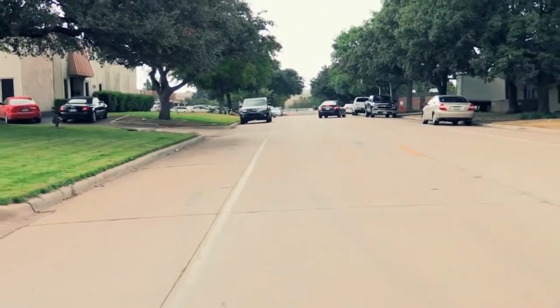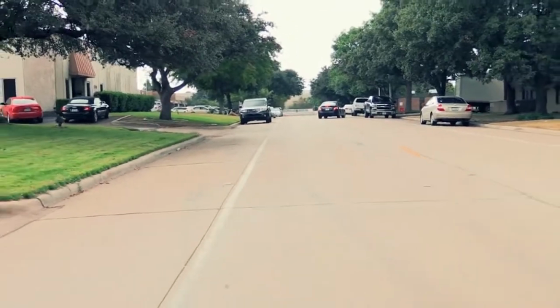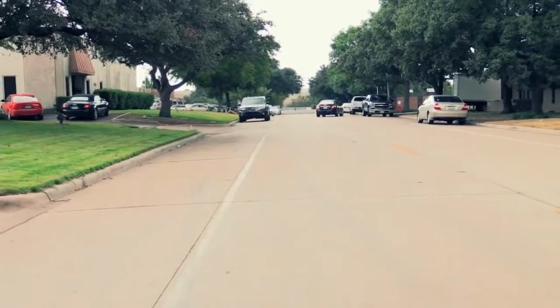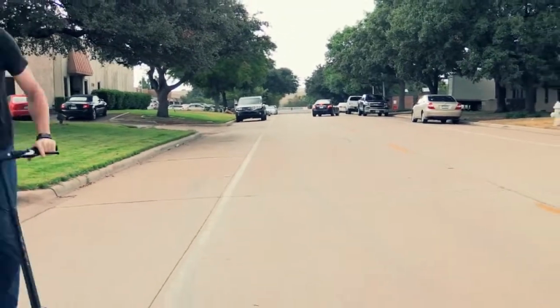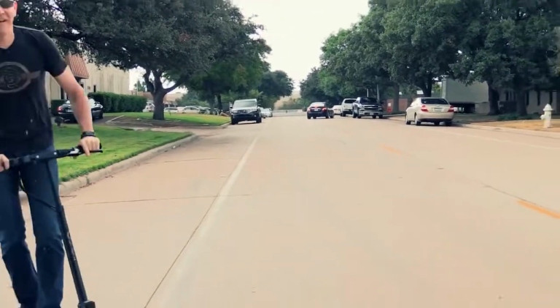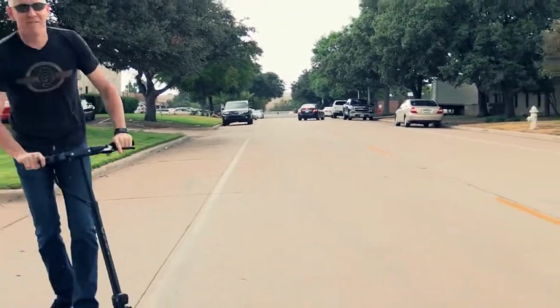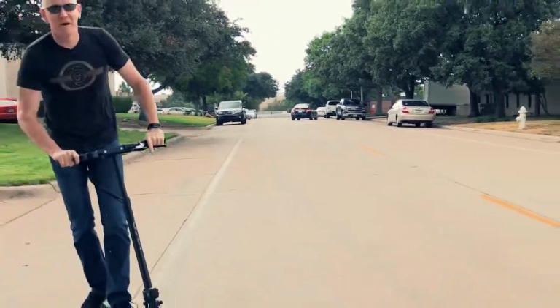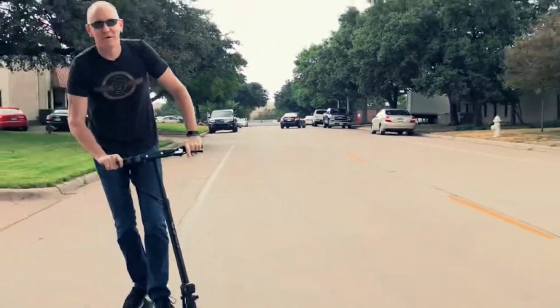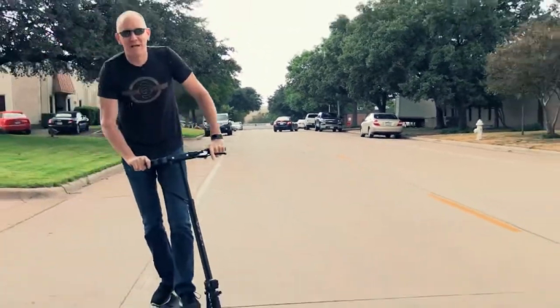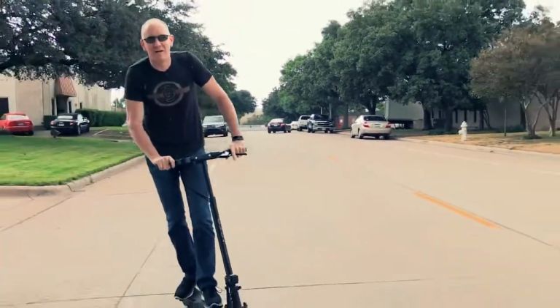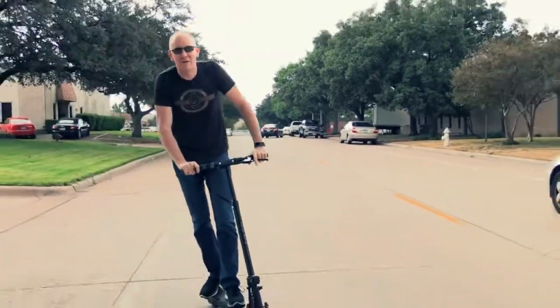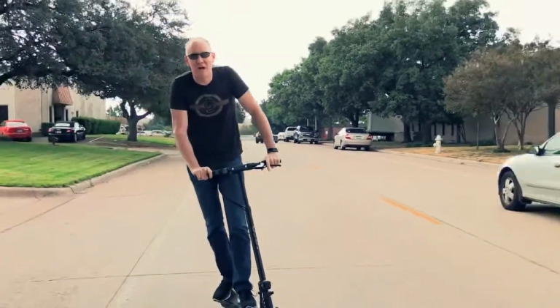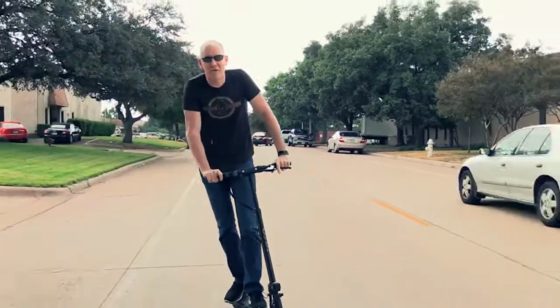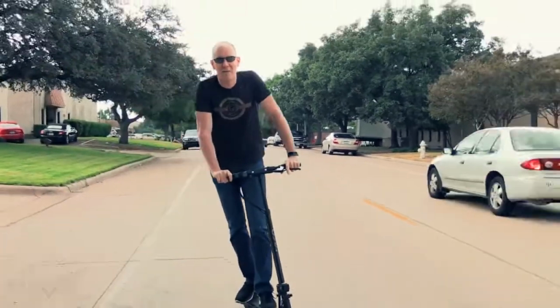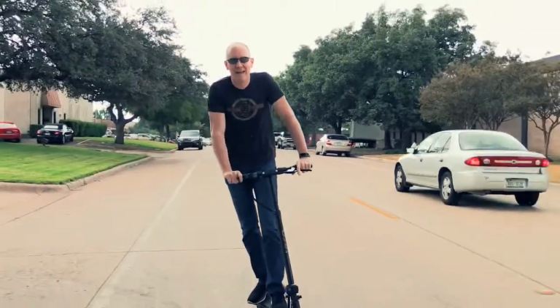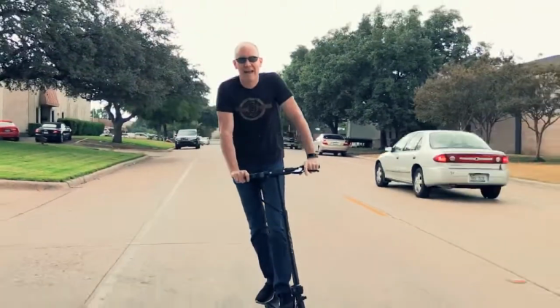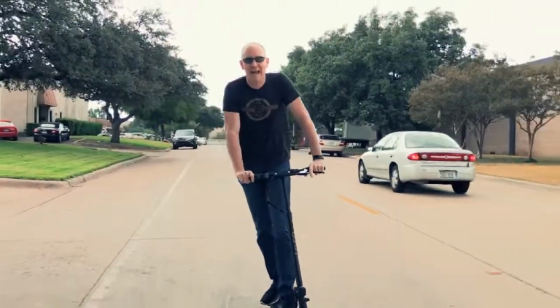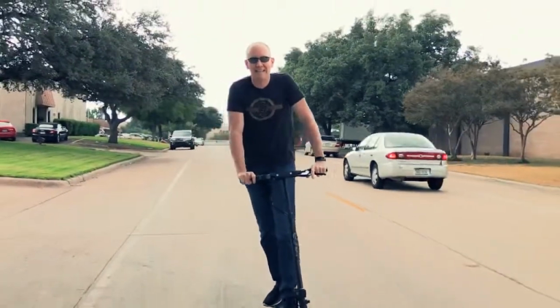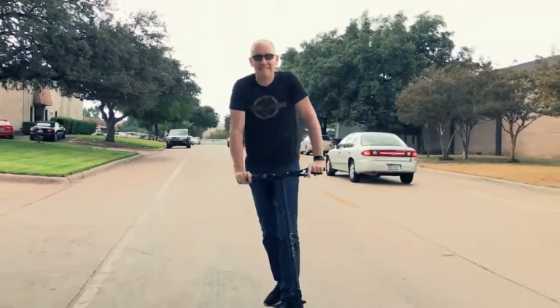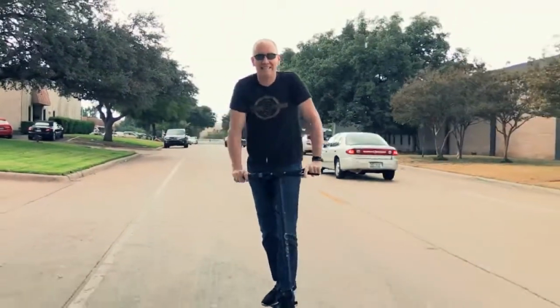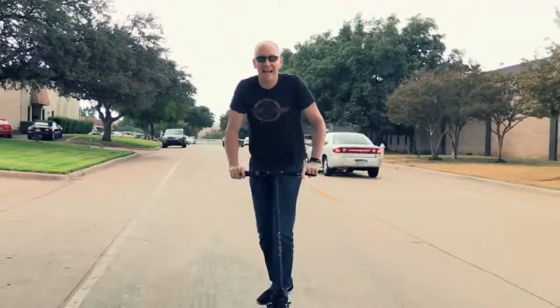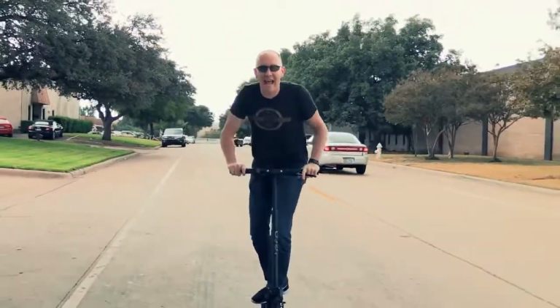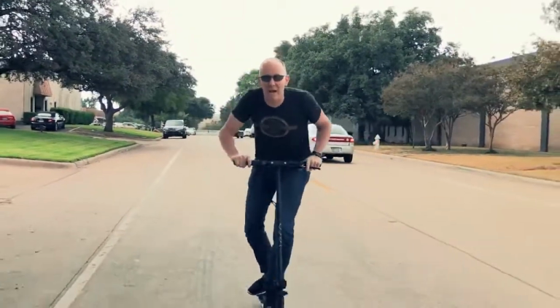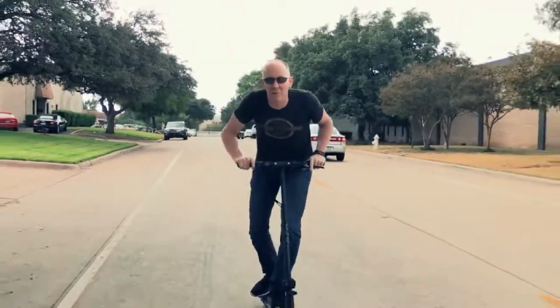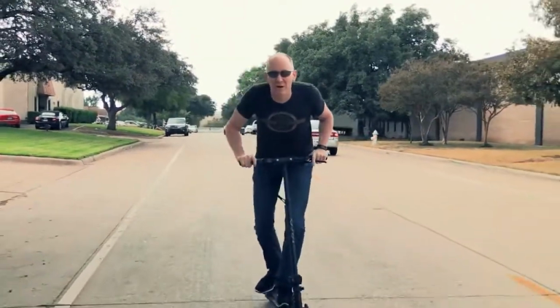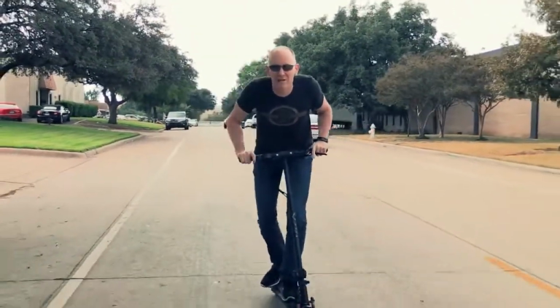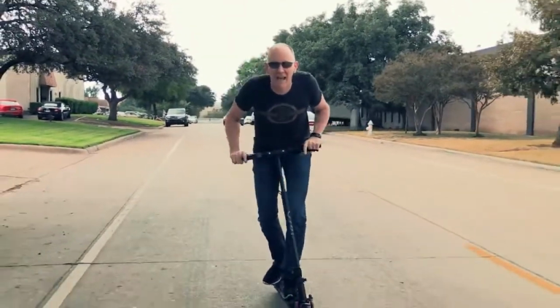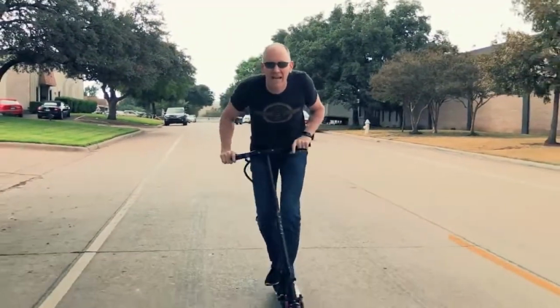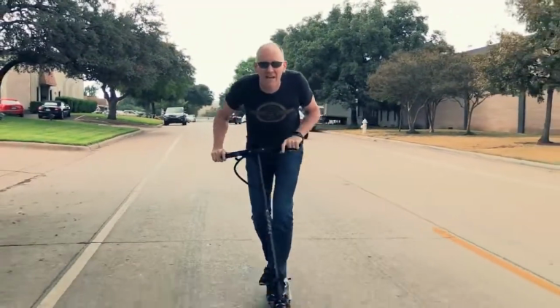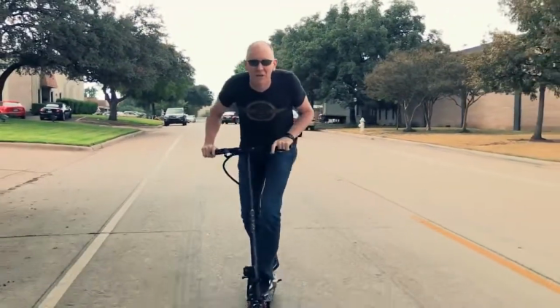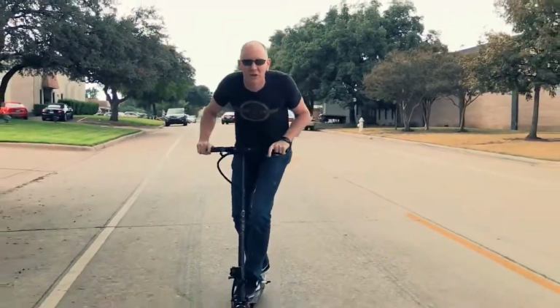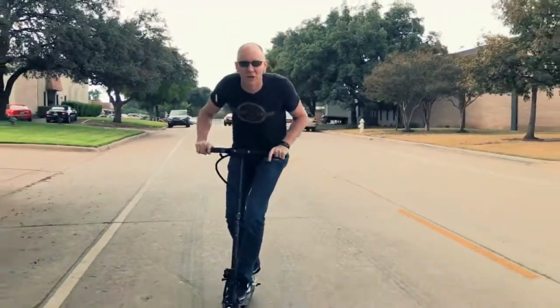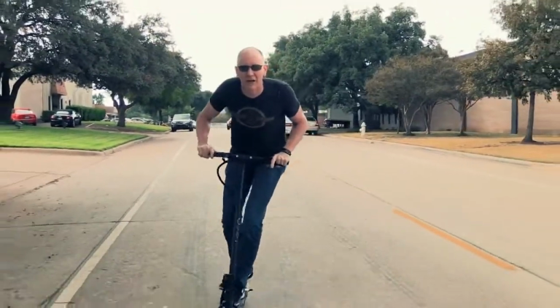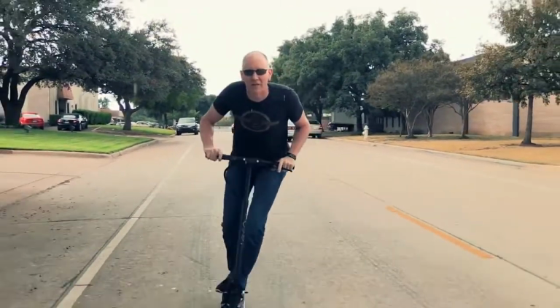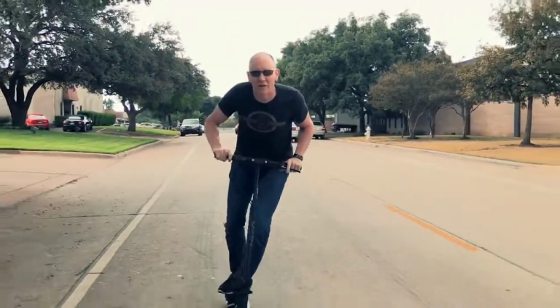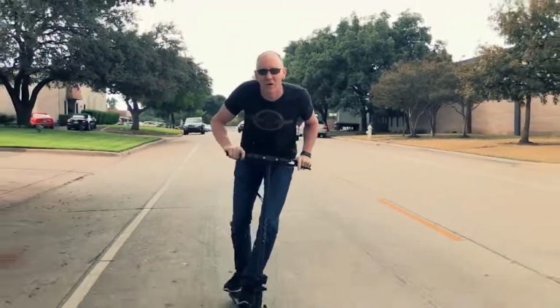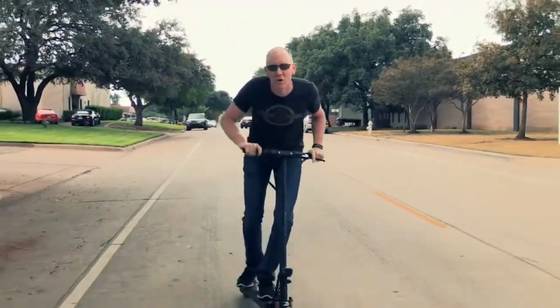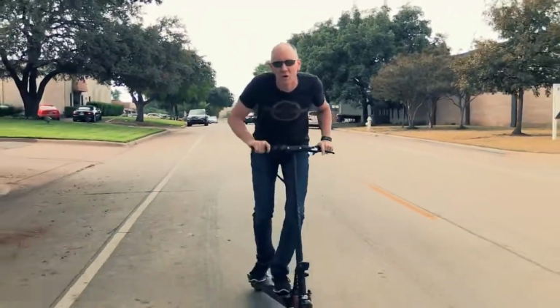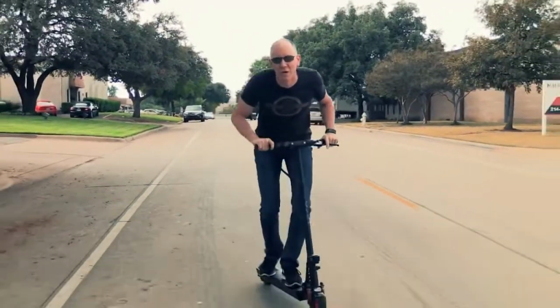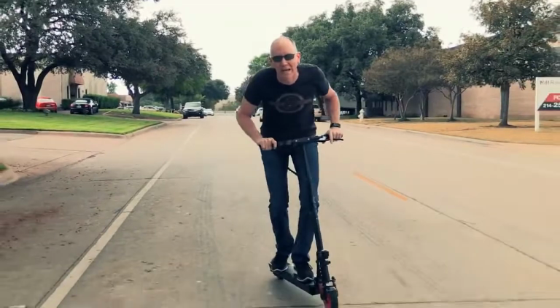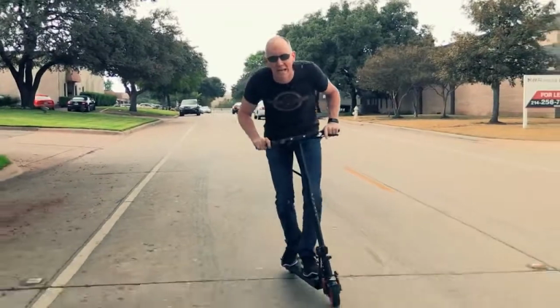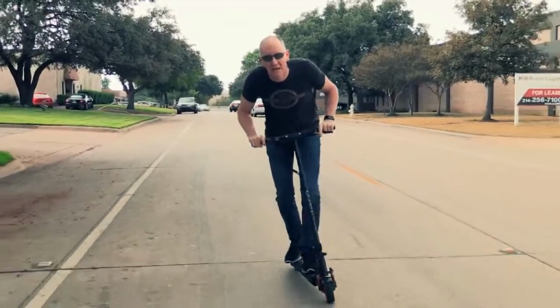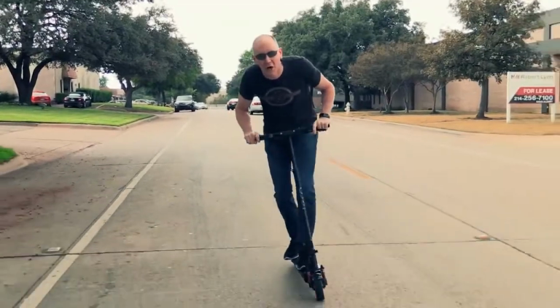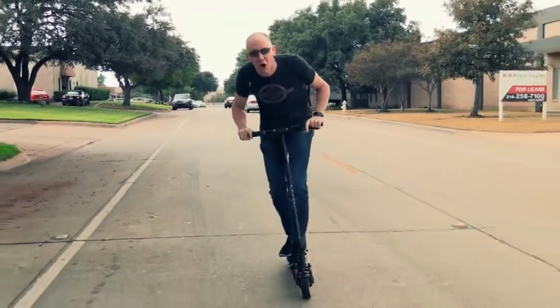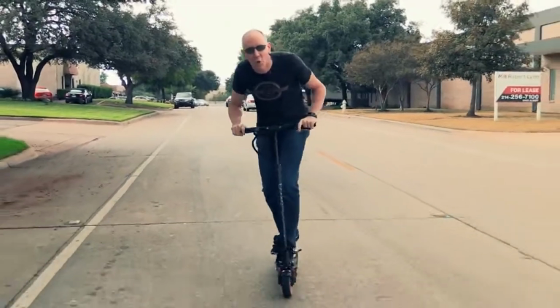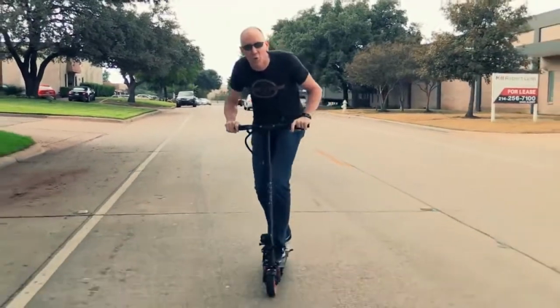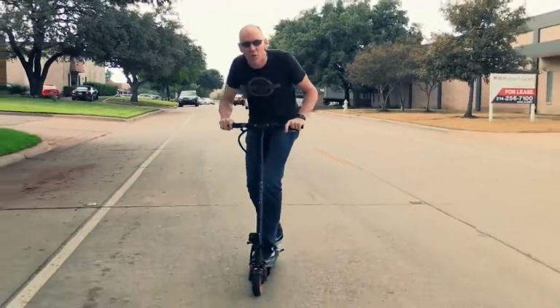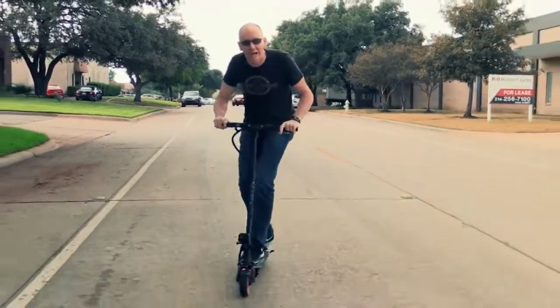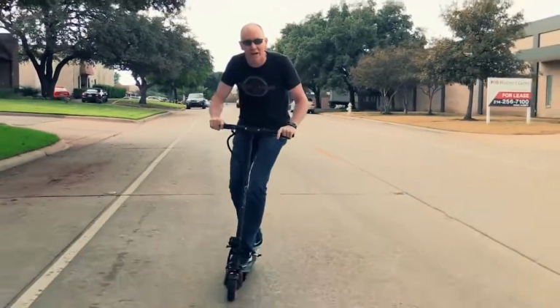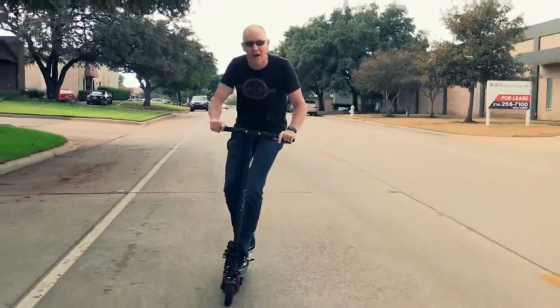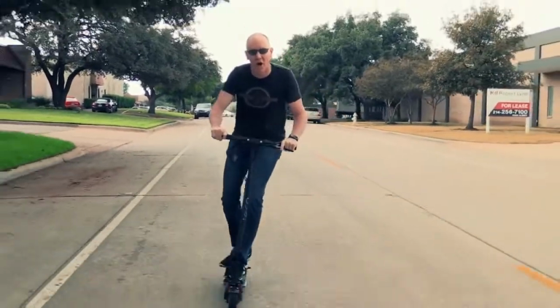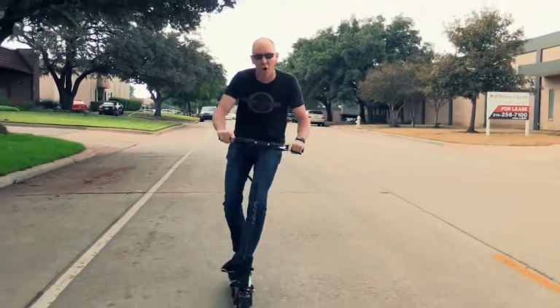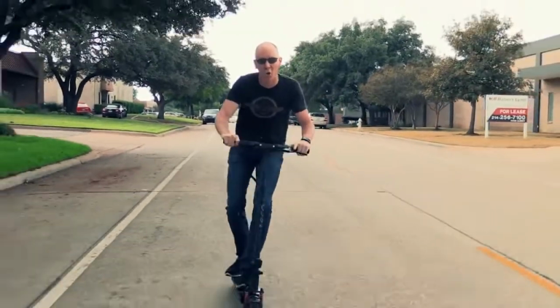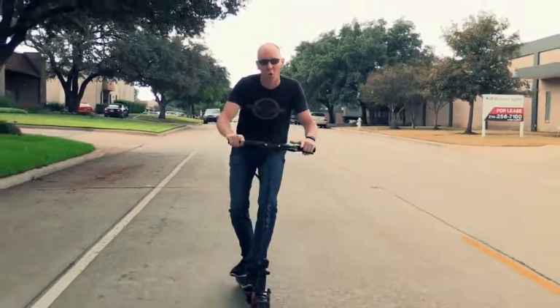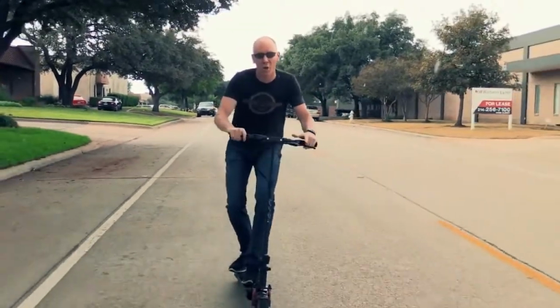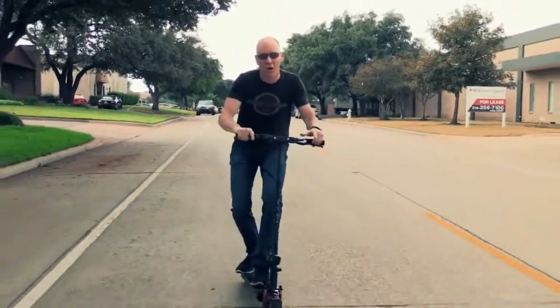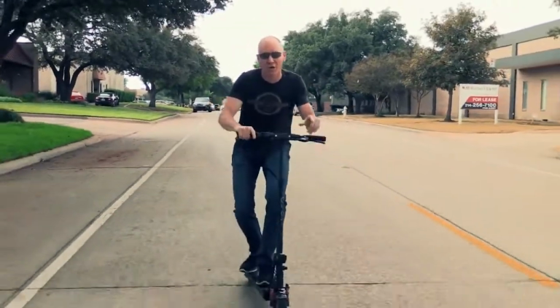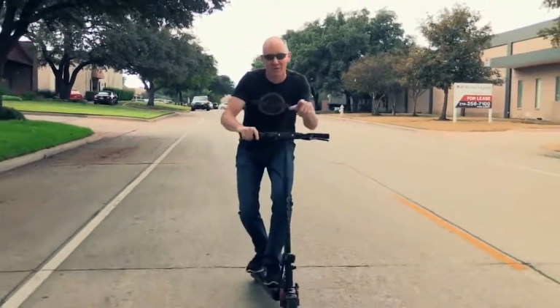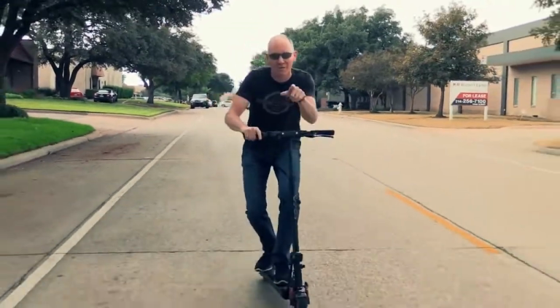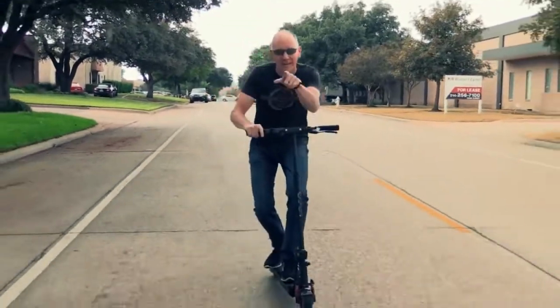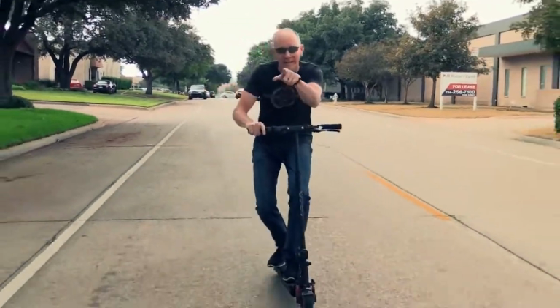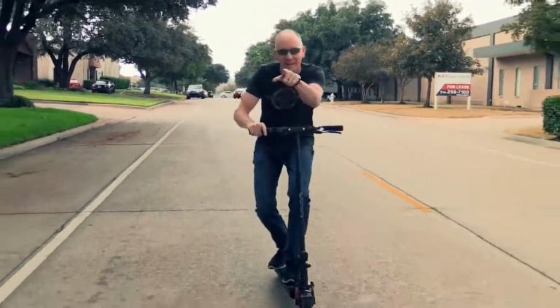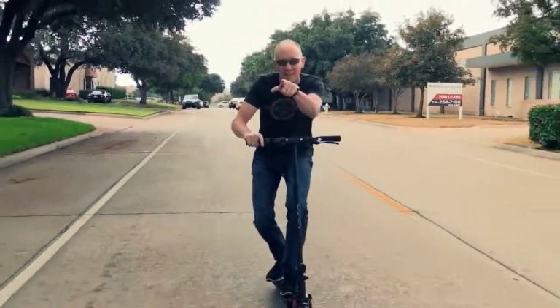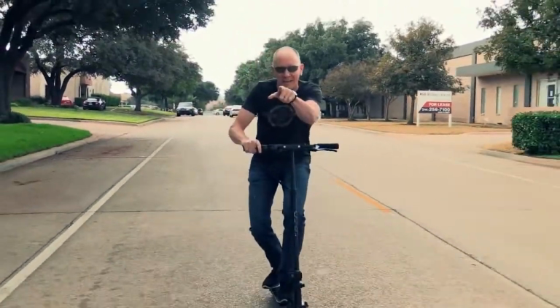Hey folks, I'm John P, and today we're taking a look at the new Eco Rico. Welcome to Geek Beat.